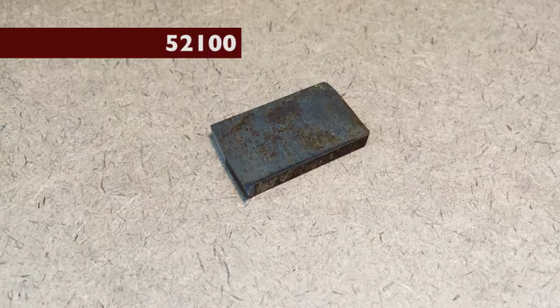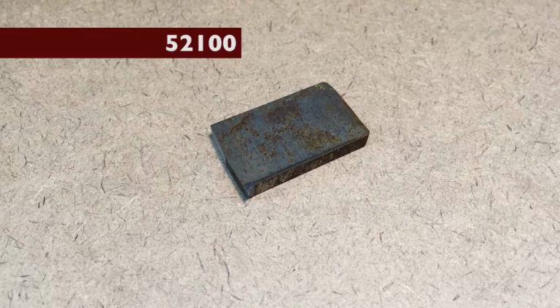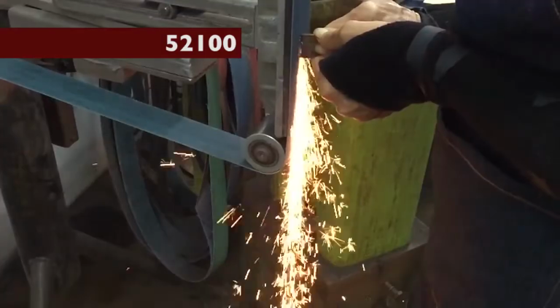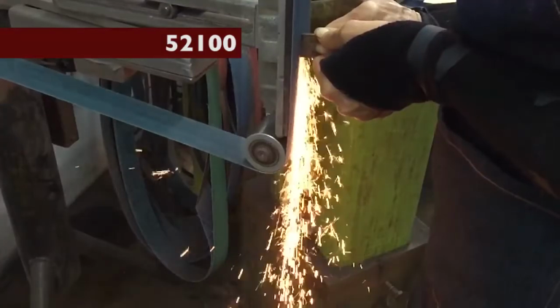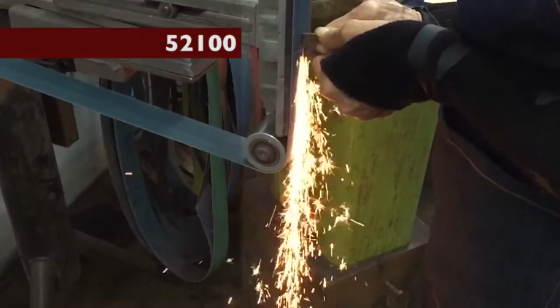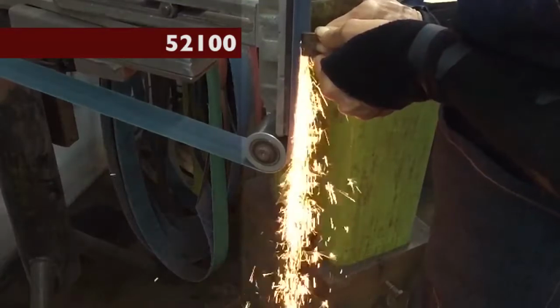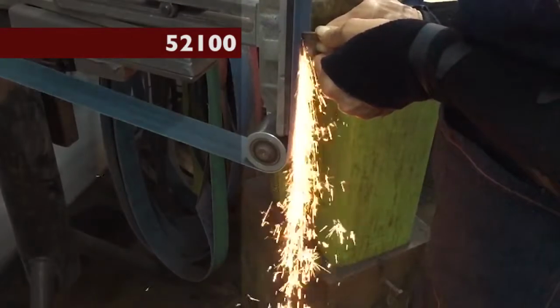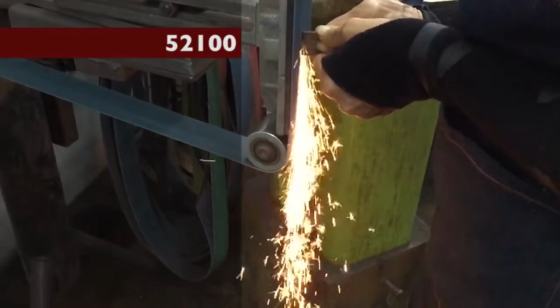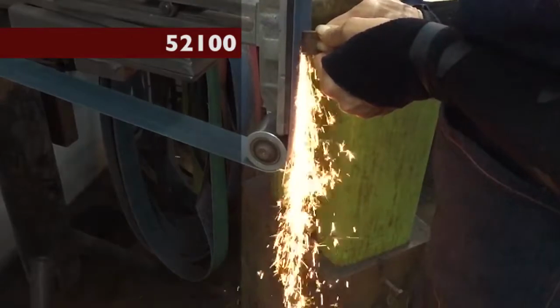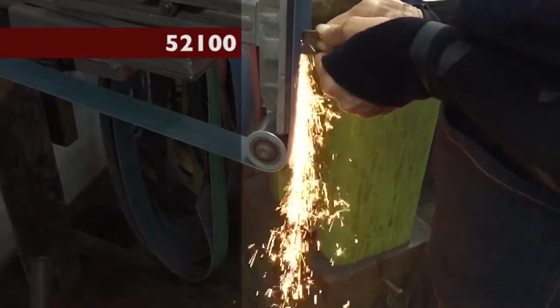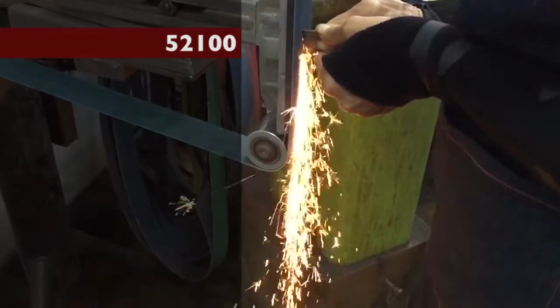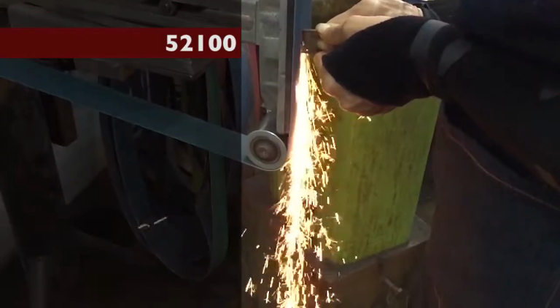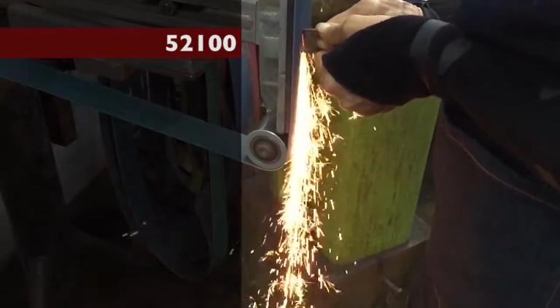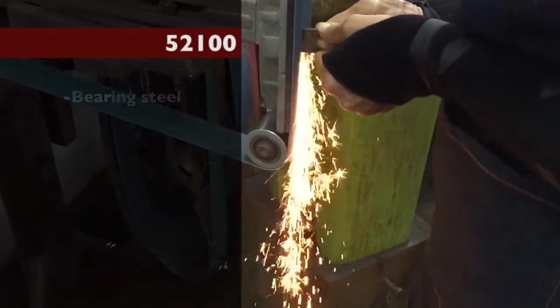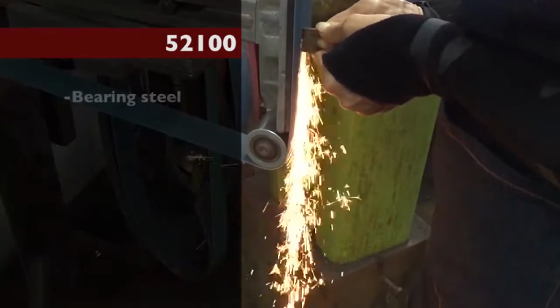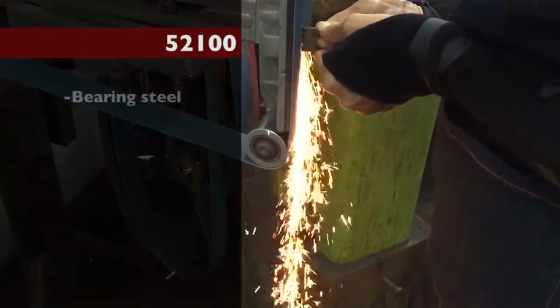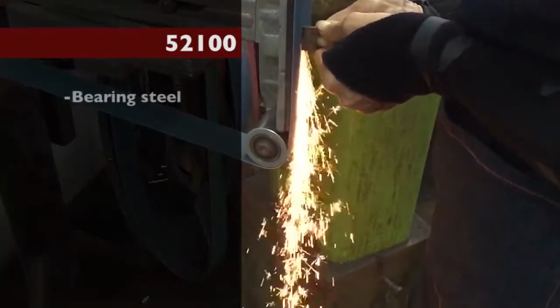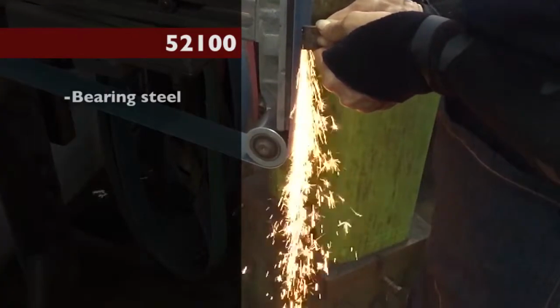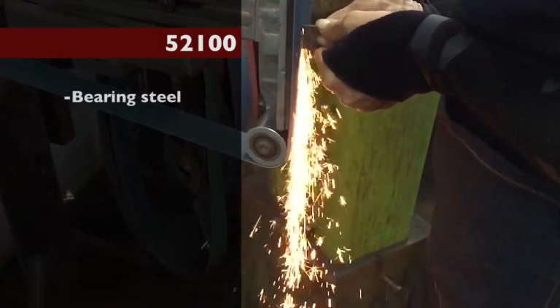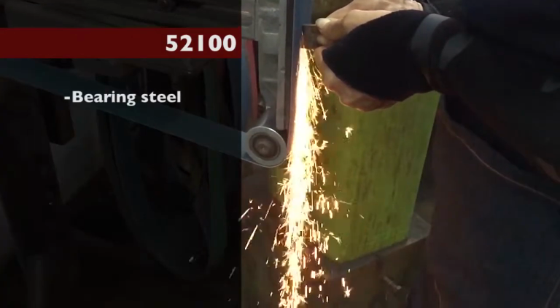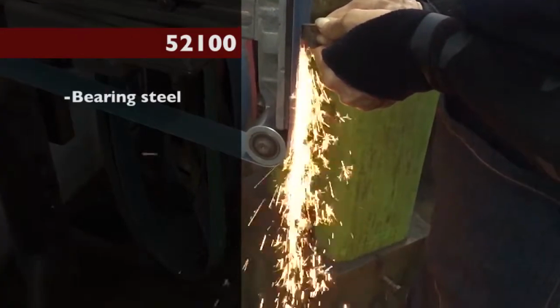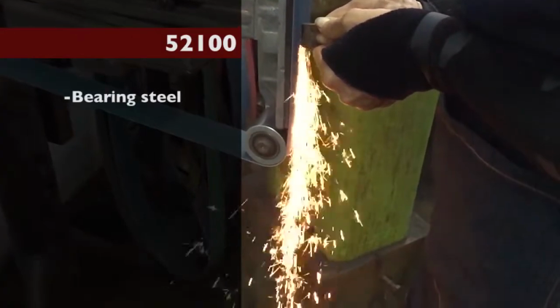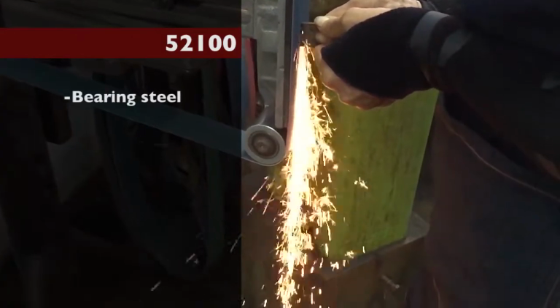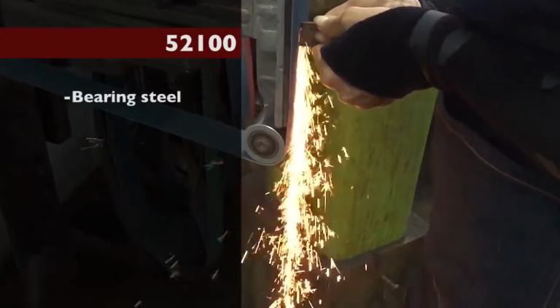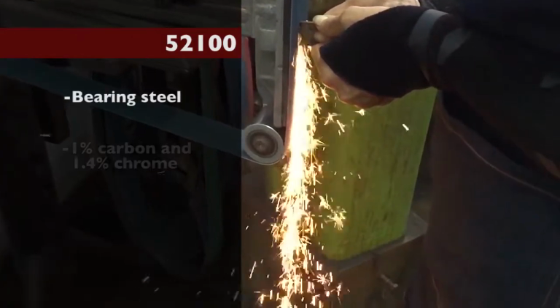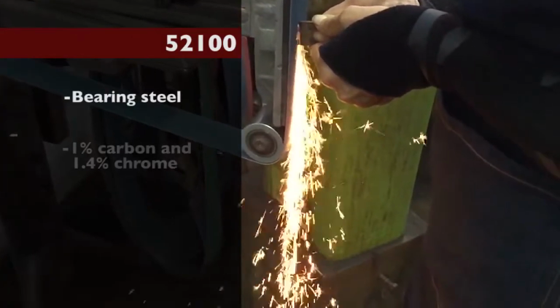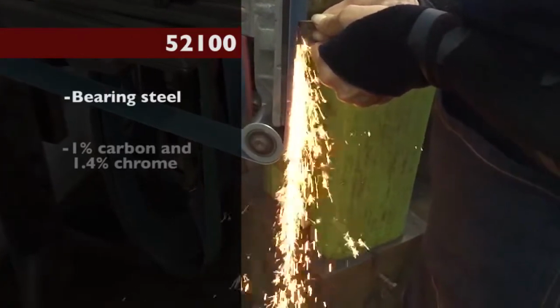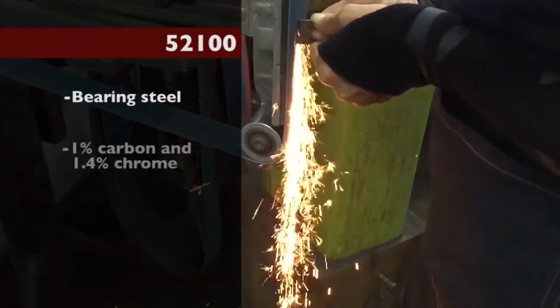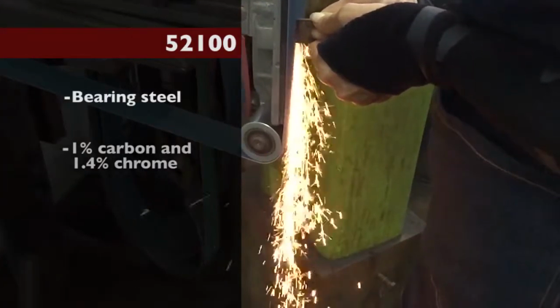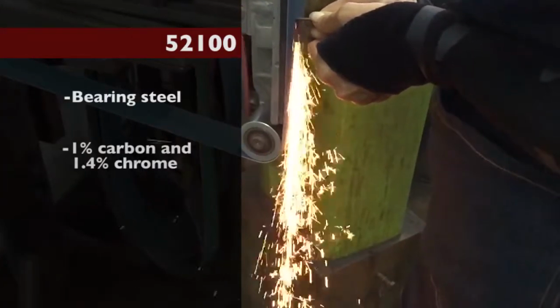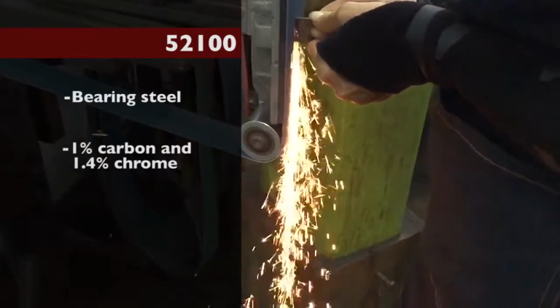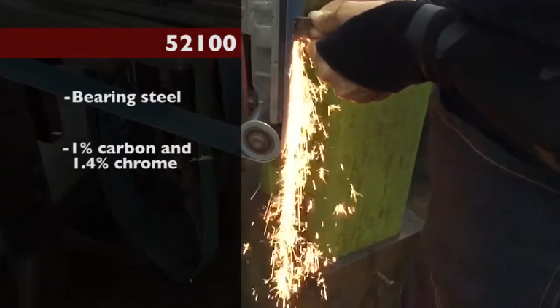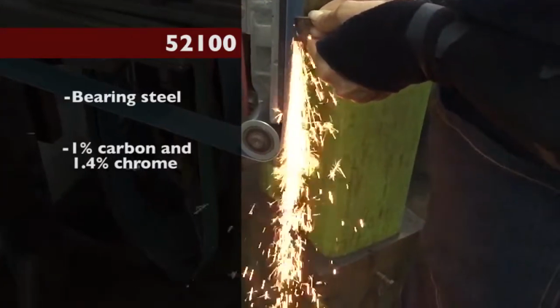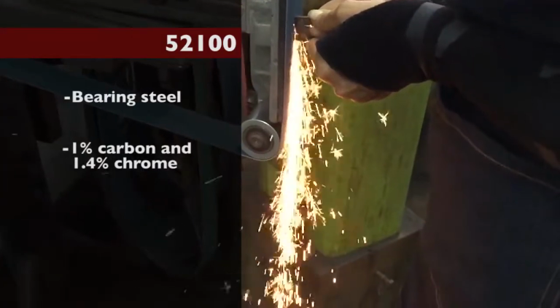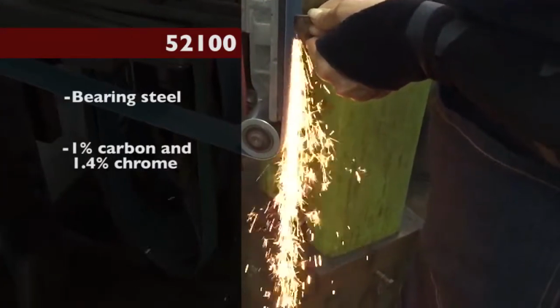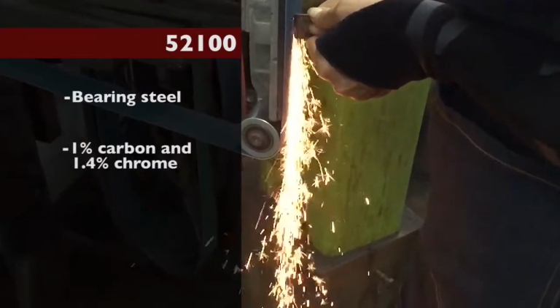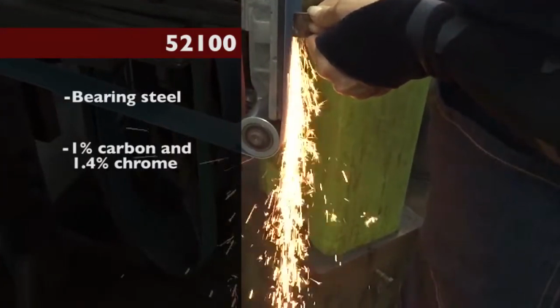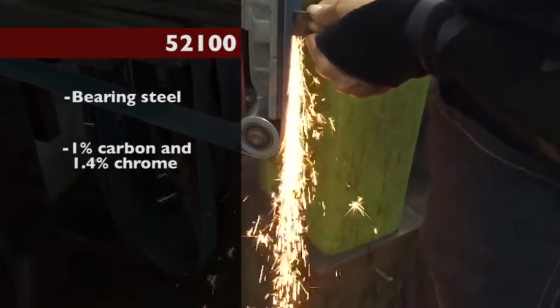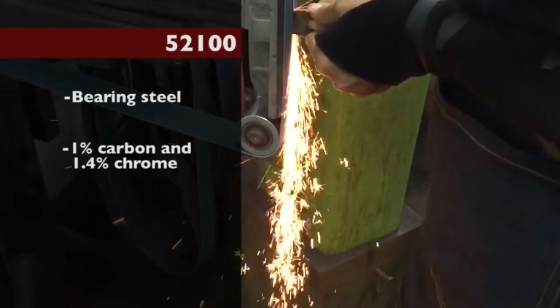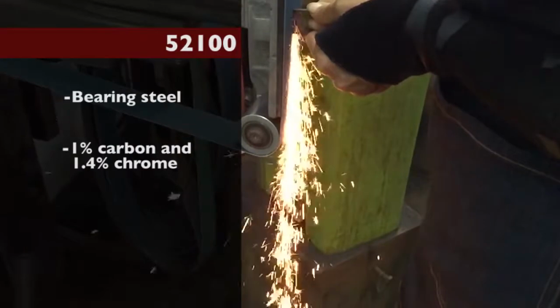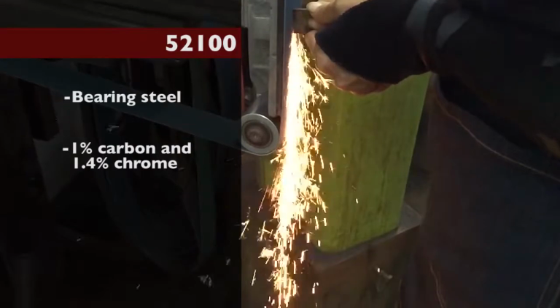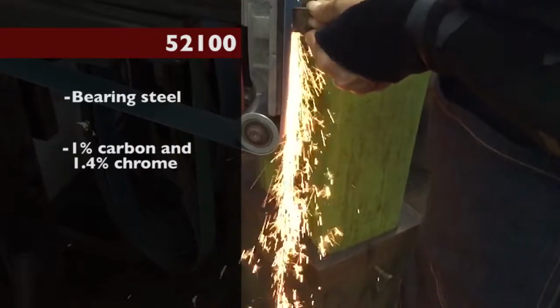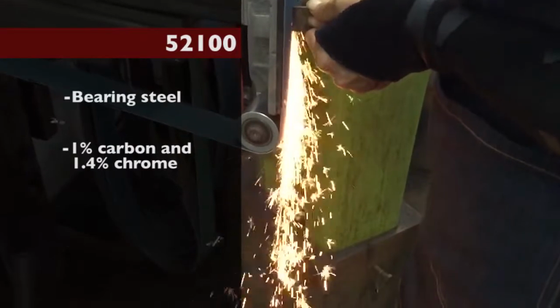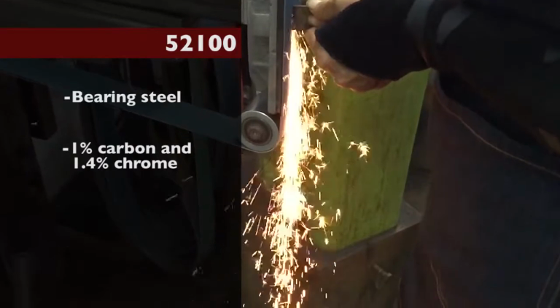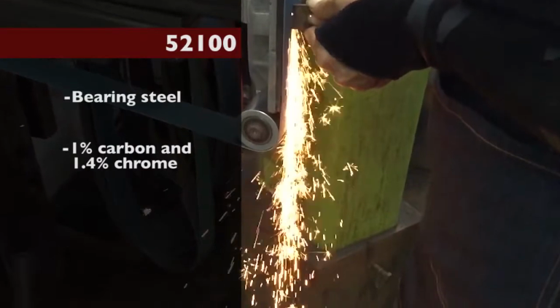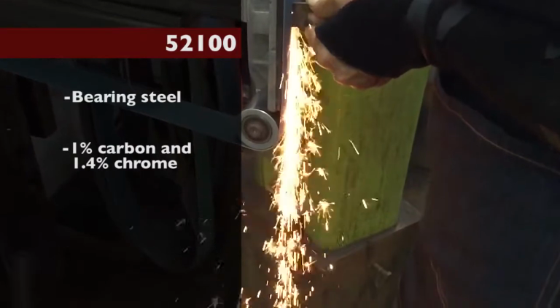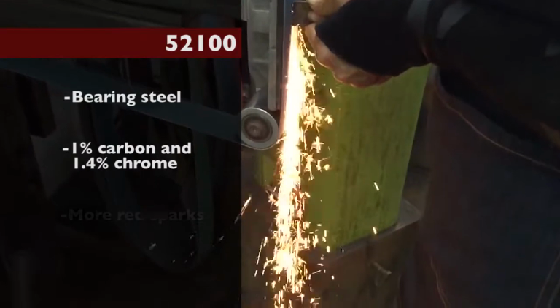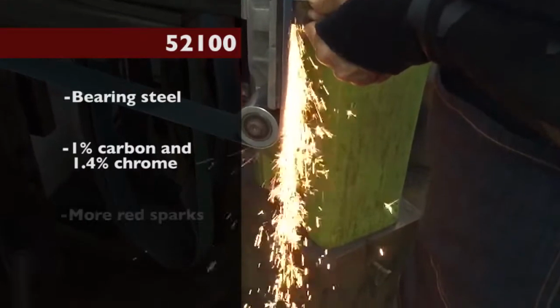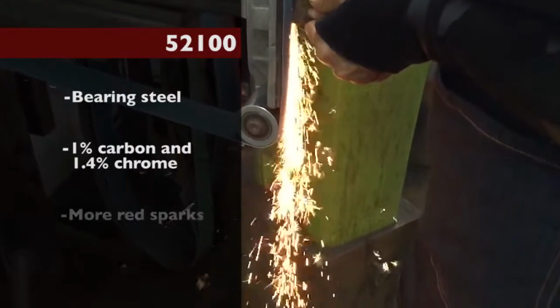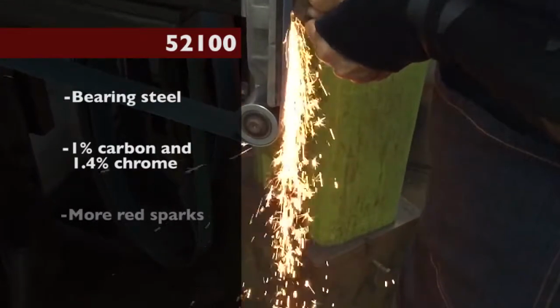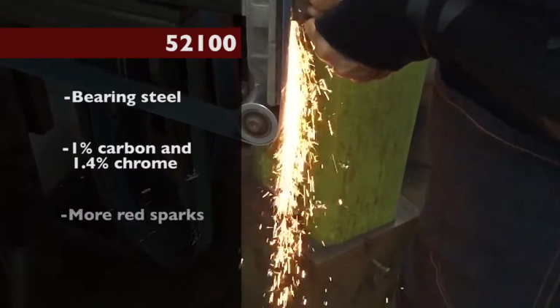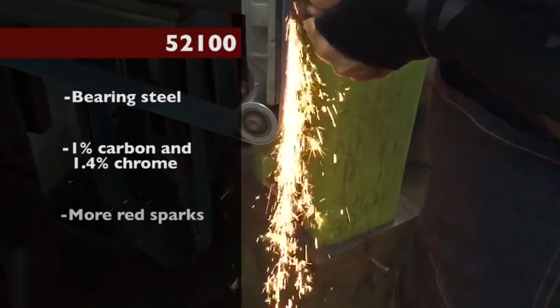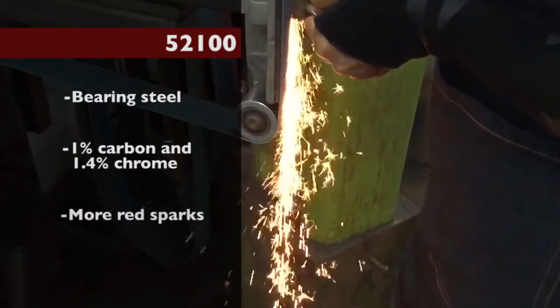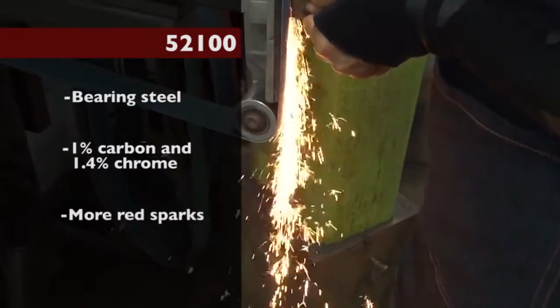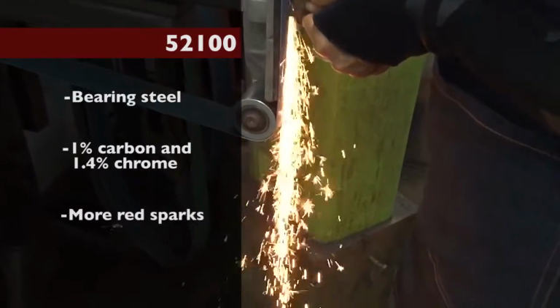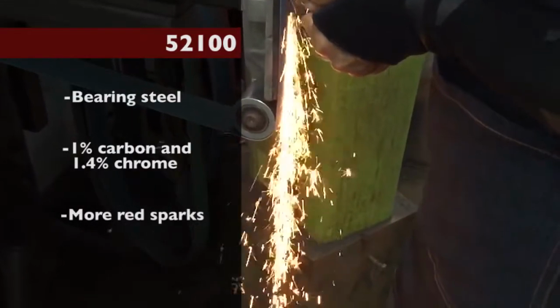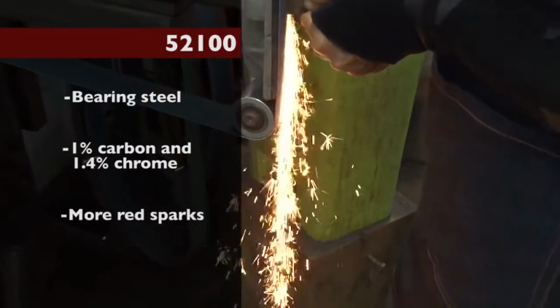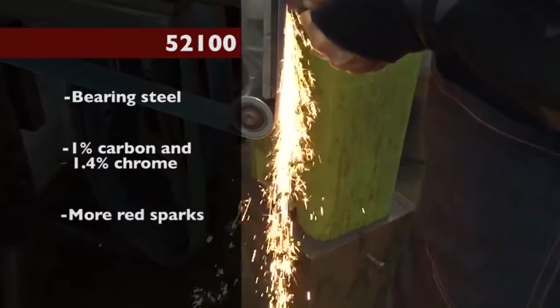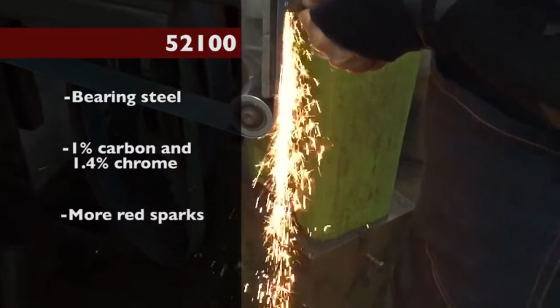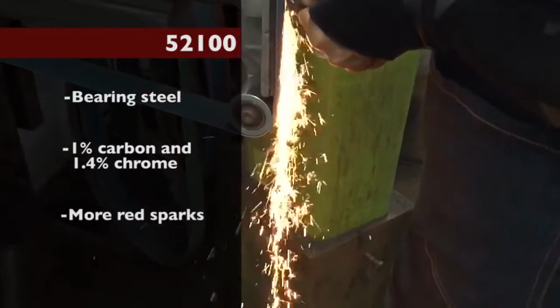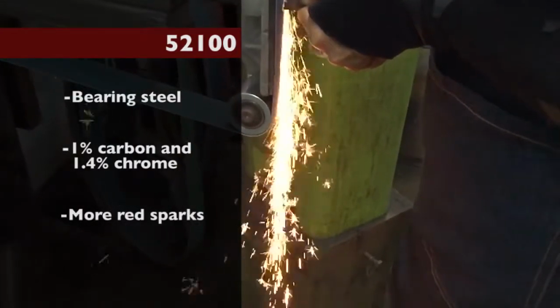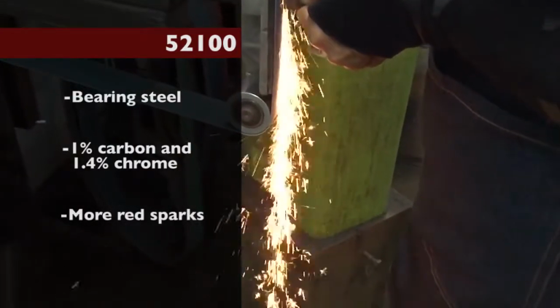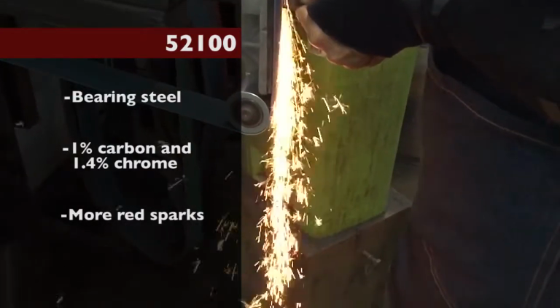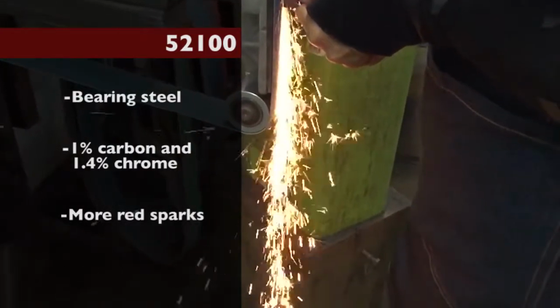52100. This is bearing steel with around 1 percent carbon and 1.4 percent chrome. More red sparks in amongst the yellow.